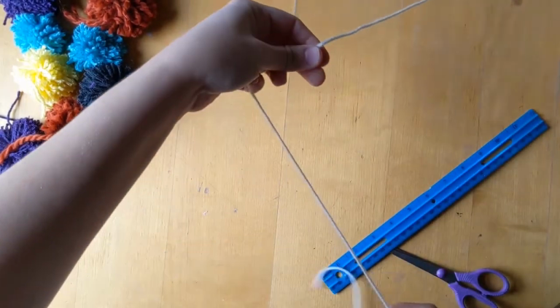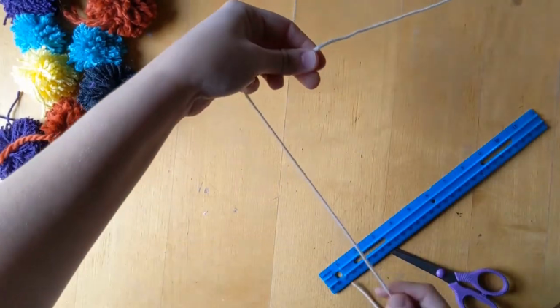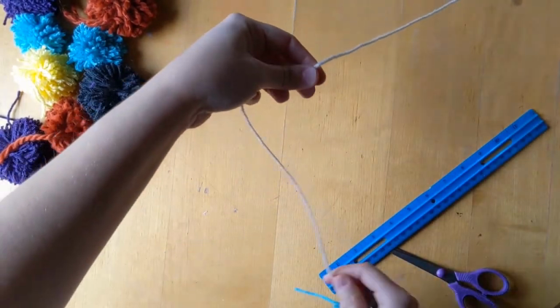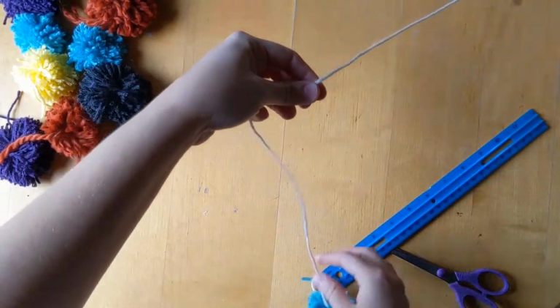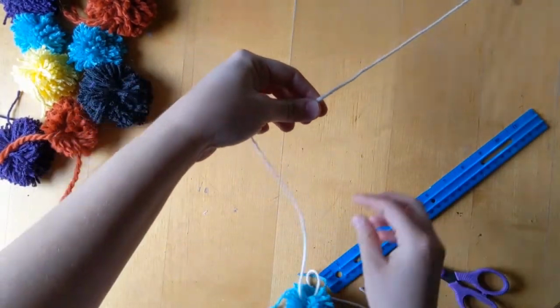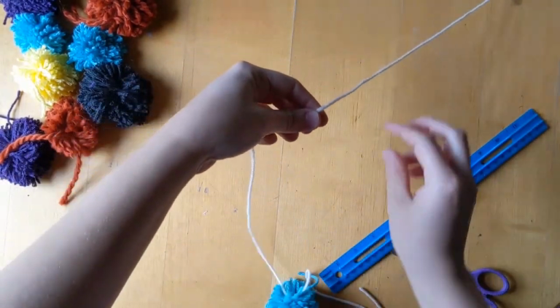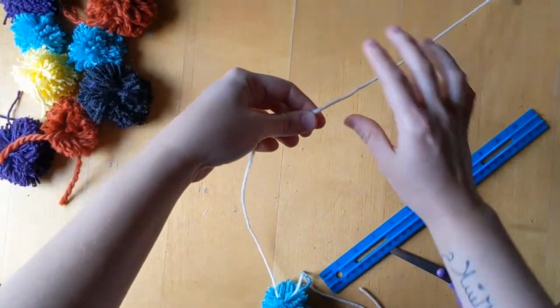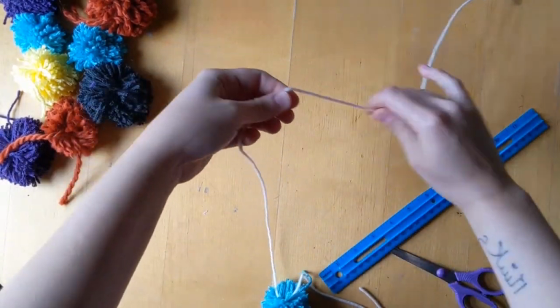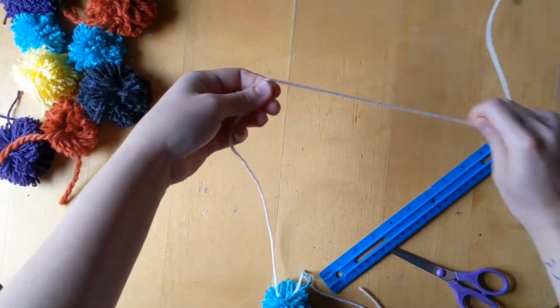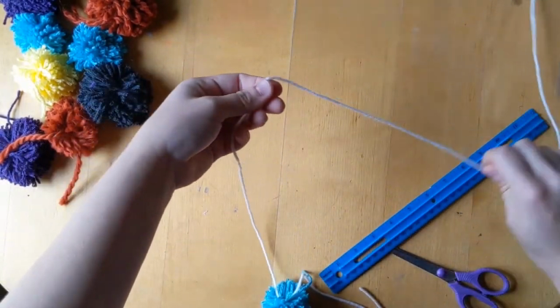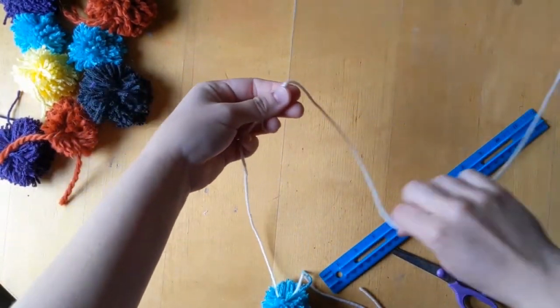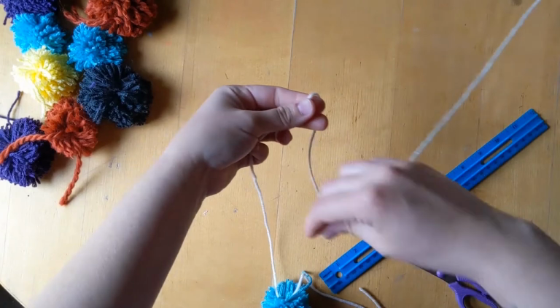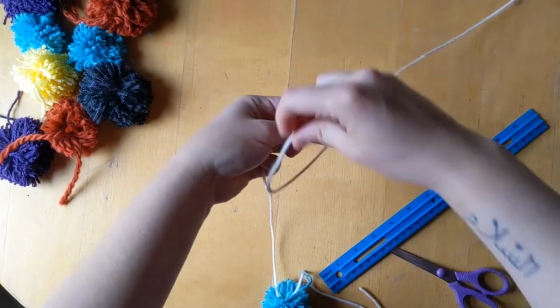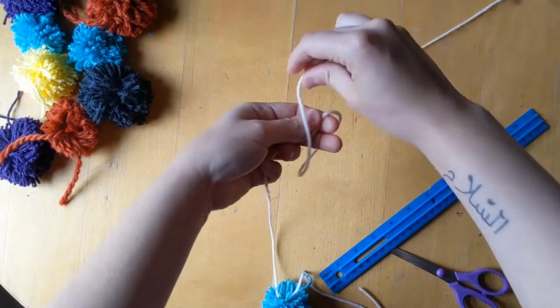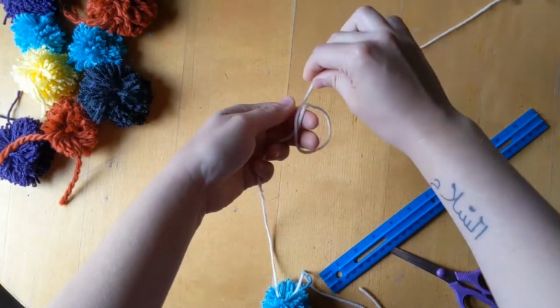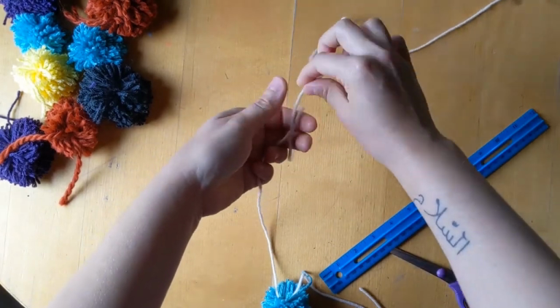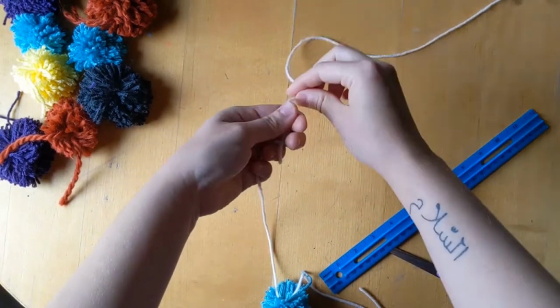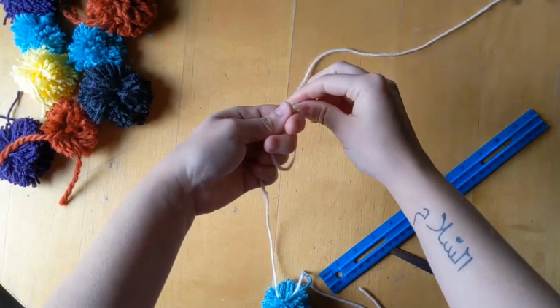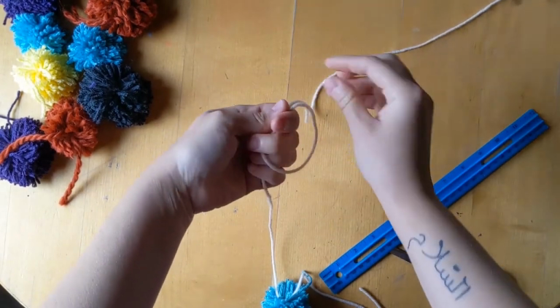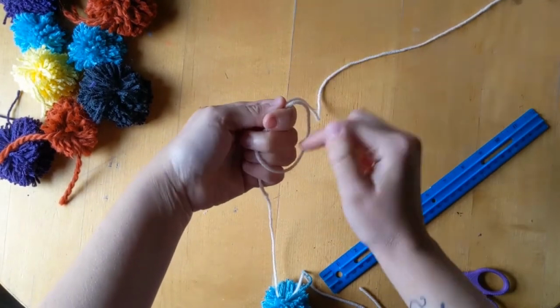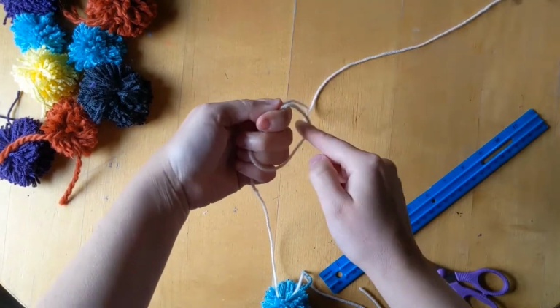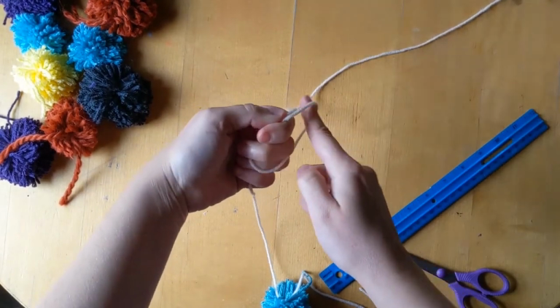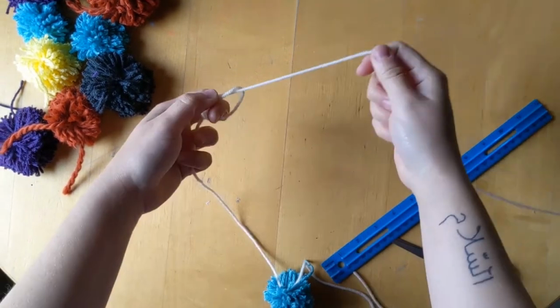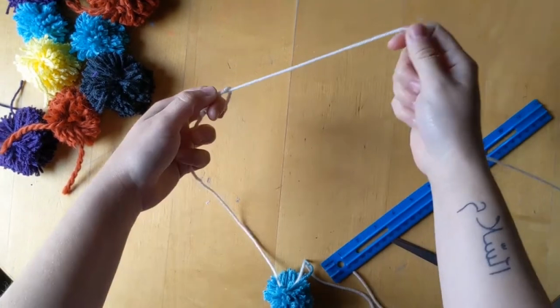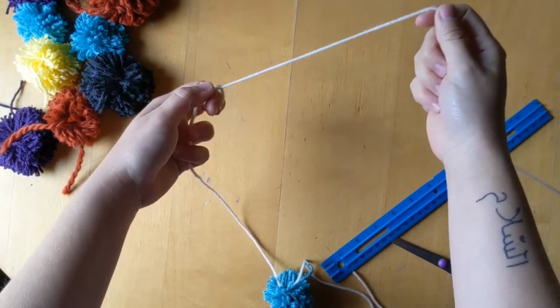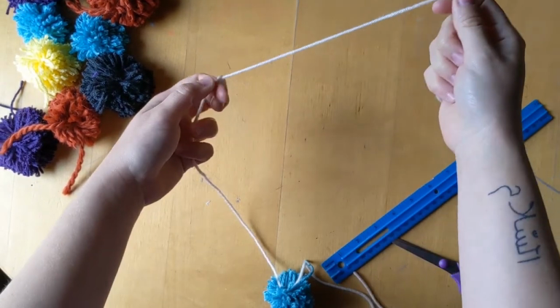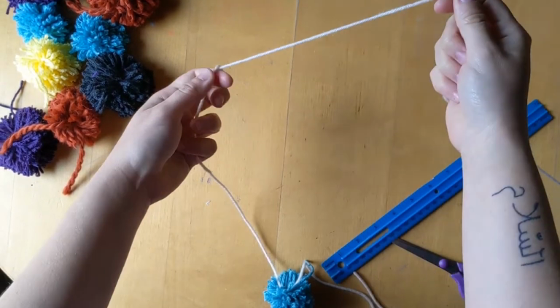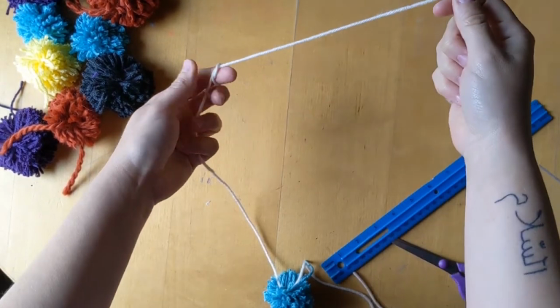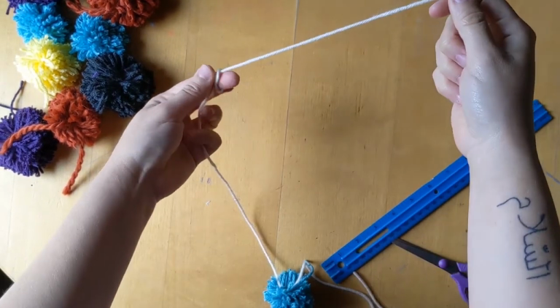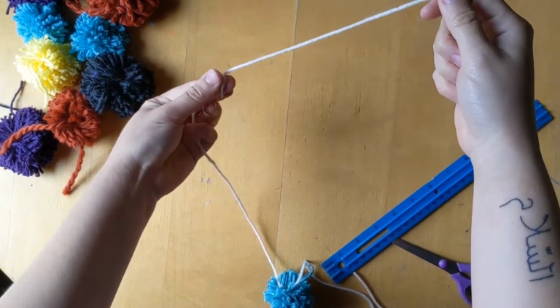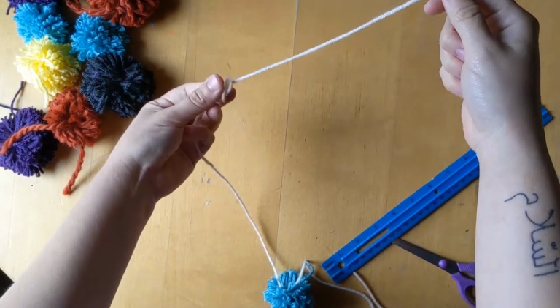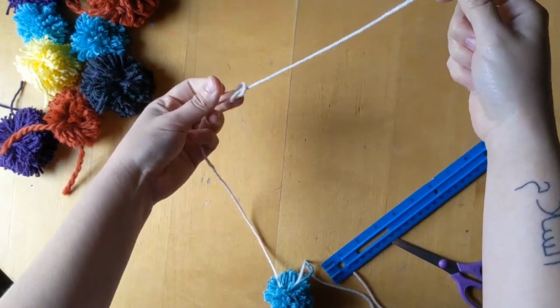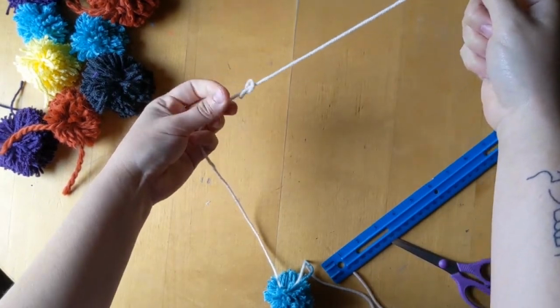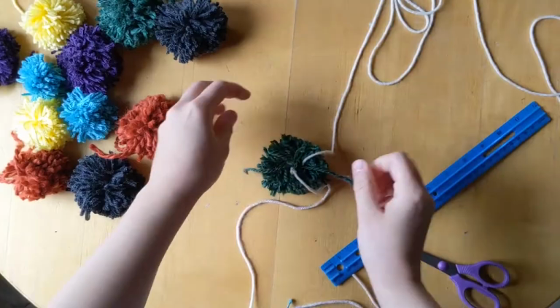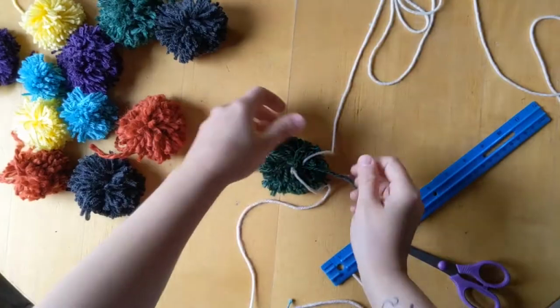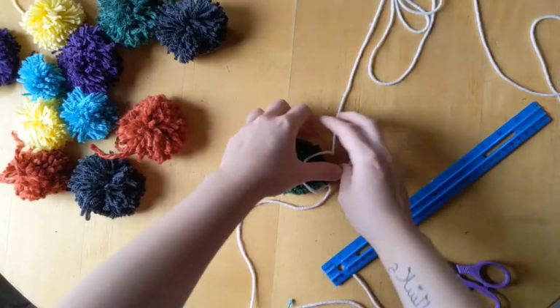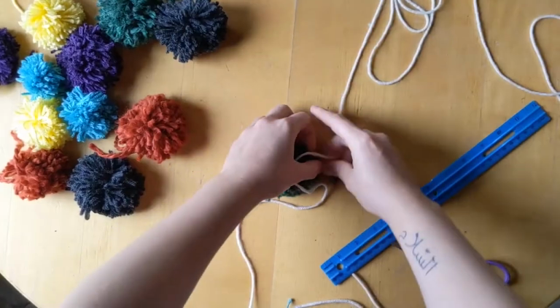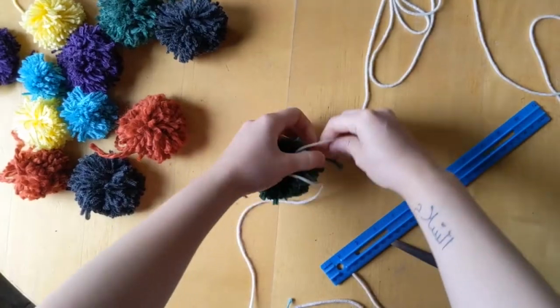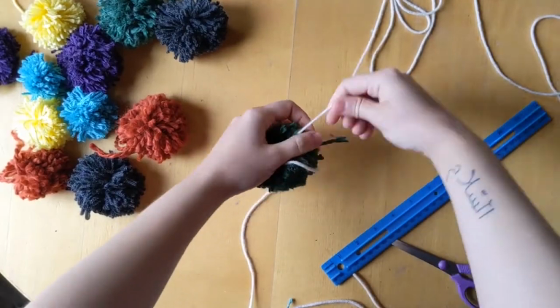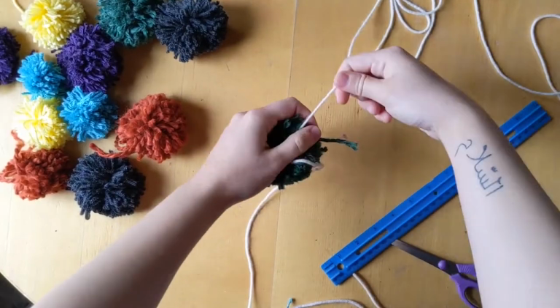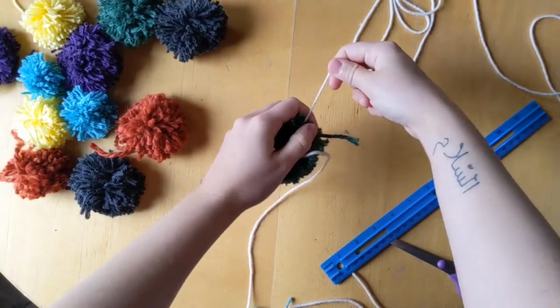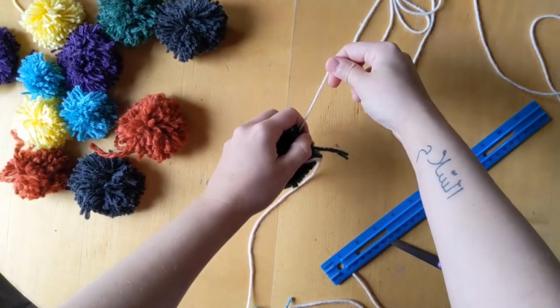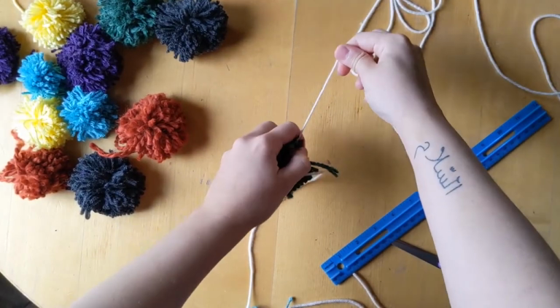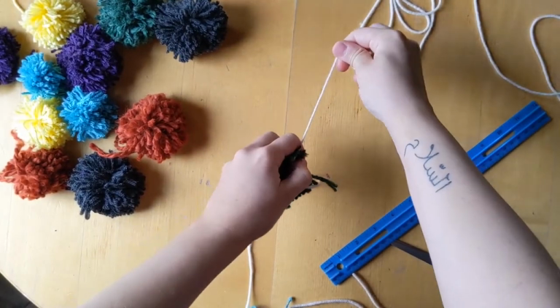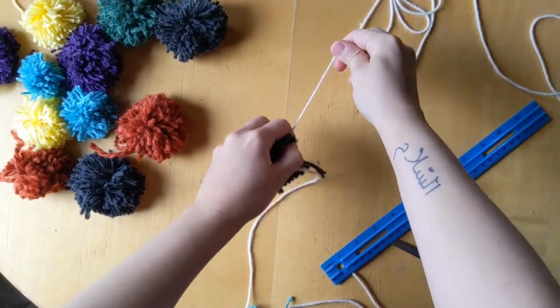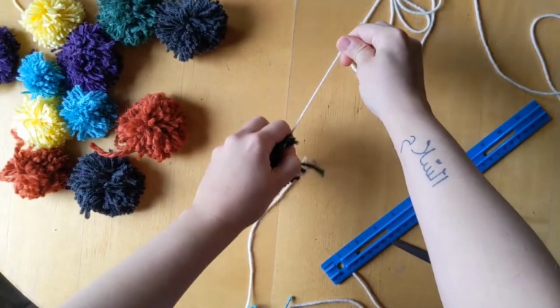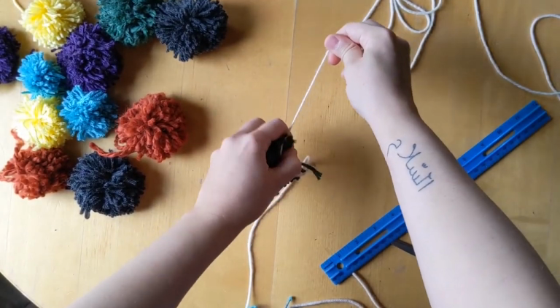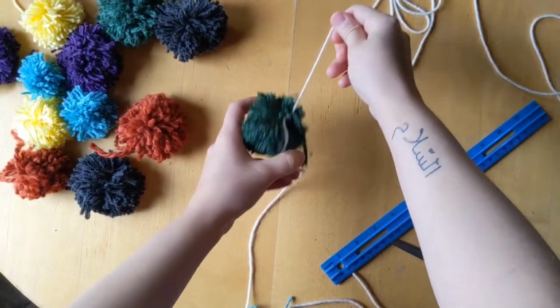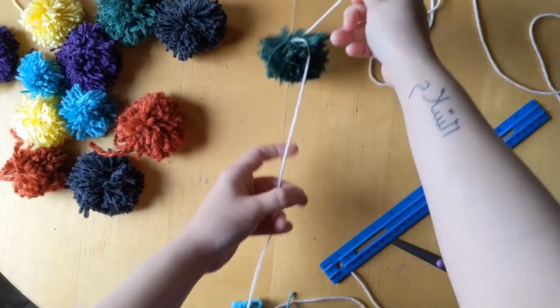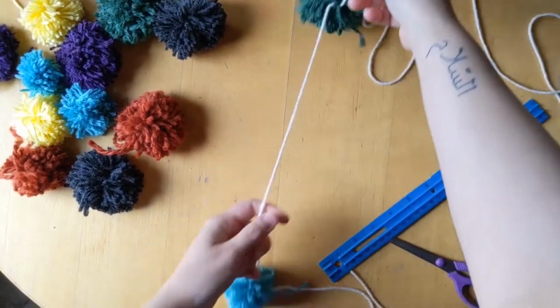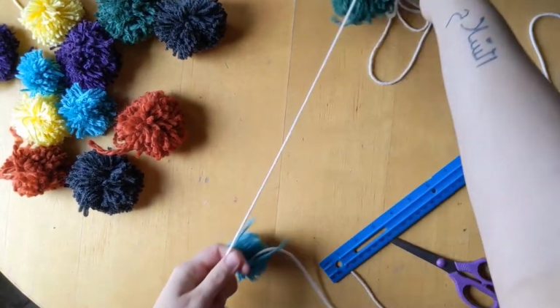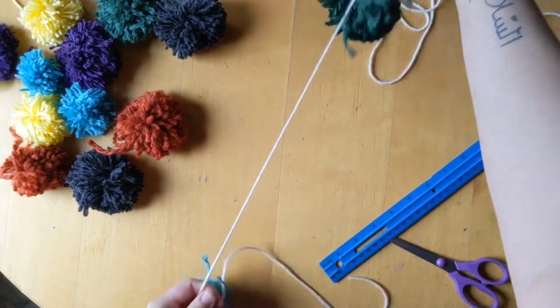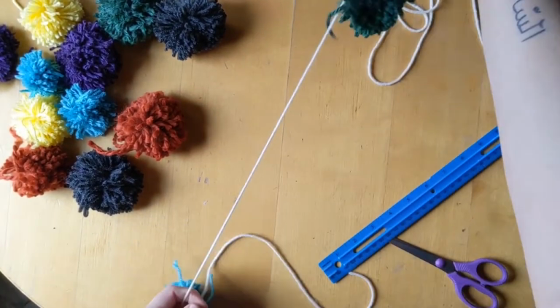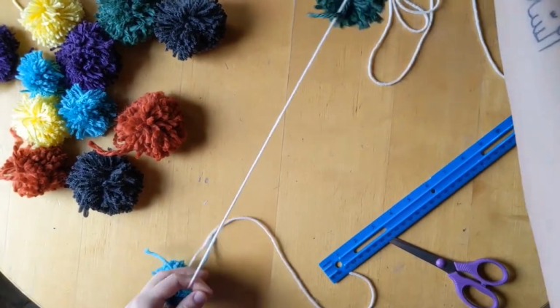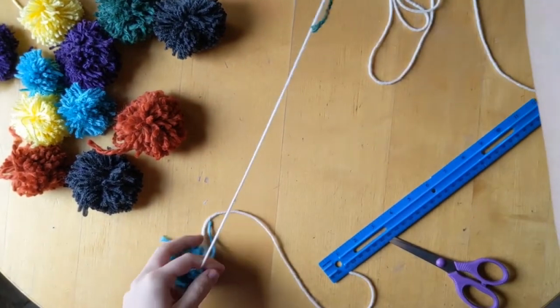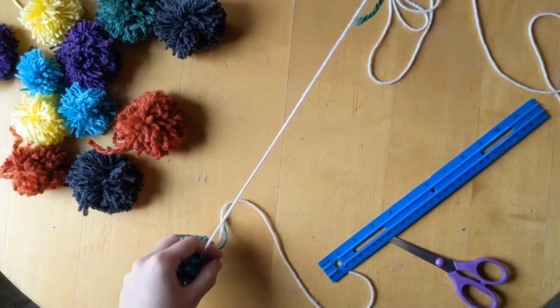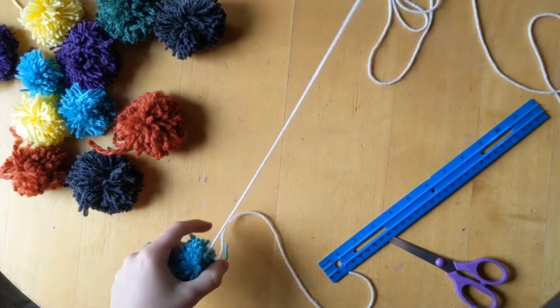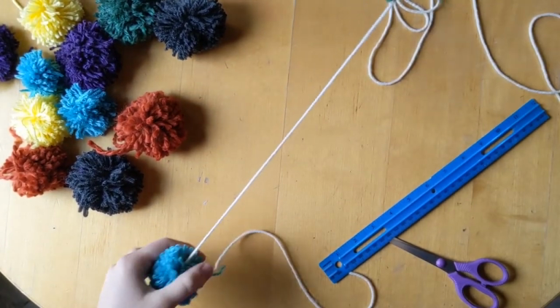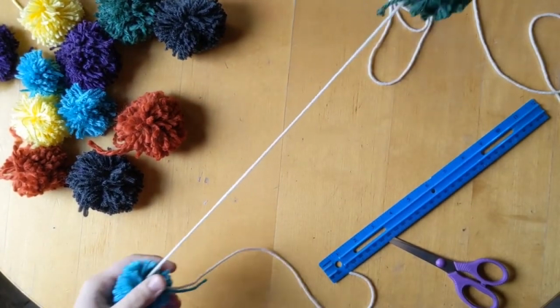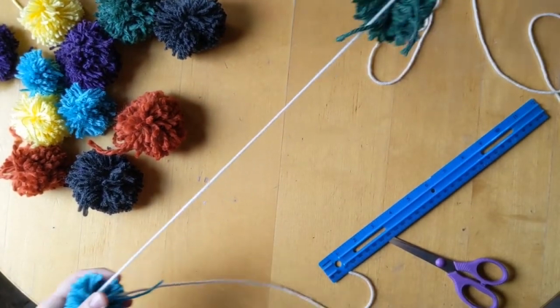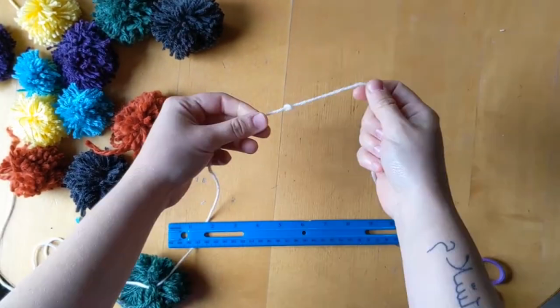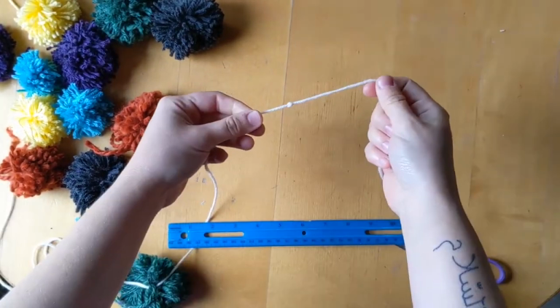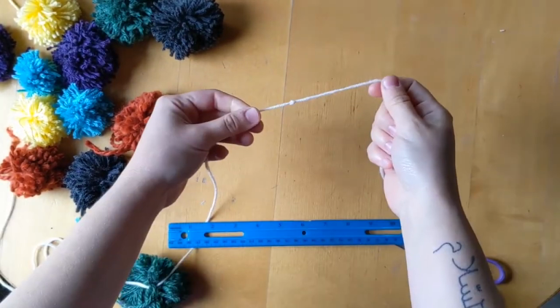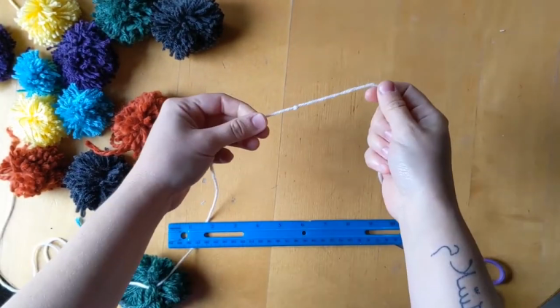You're going to repeat that process for the entire thing: measure six inches, tie a knot, tie a pom-pom, pull down.